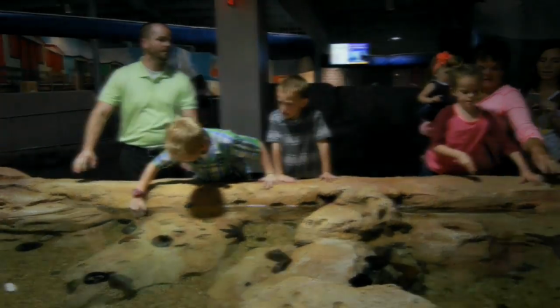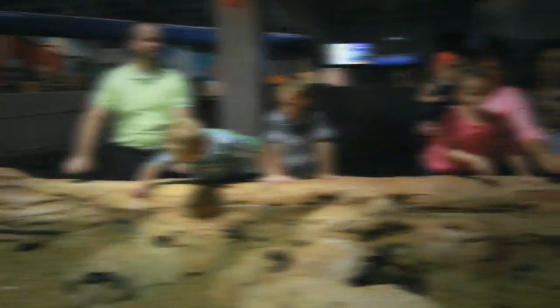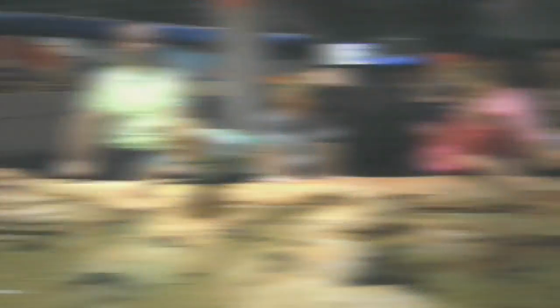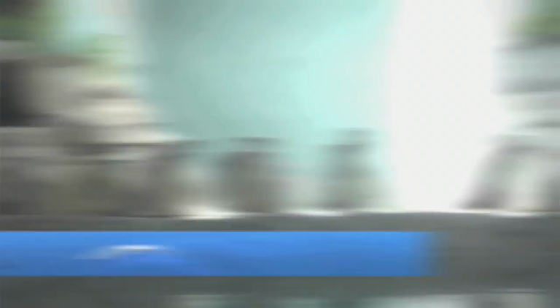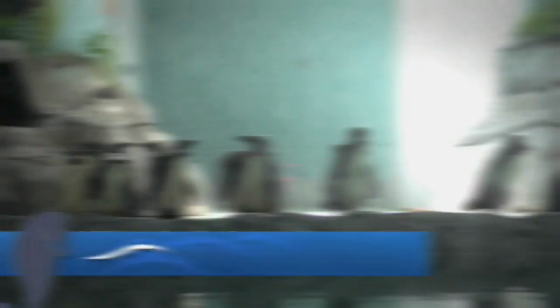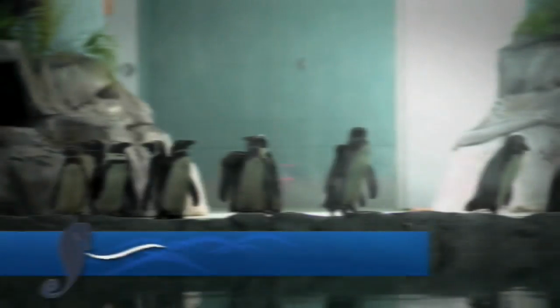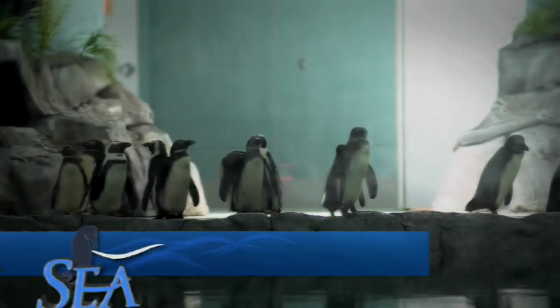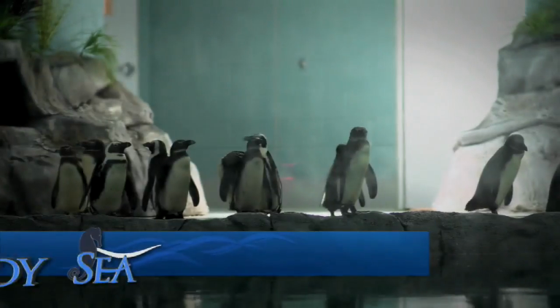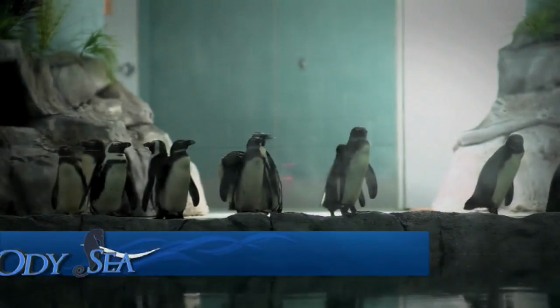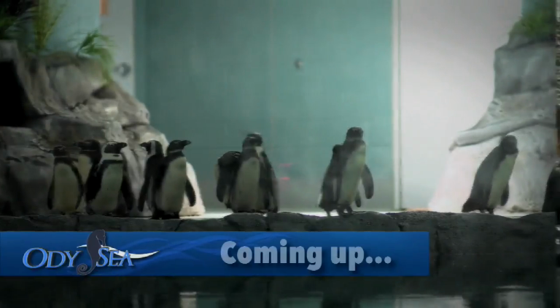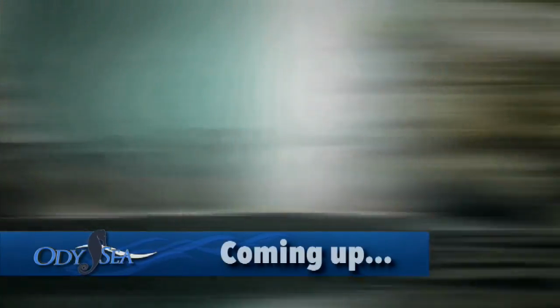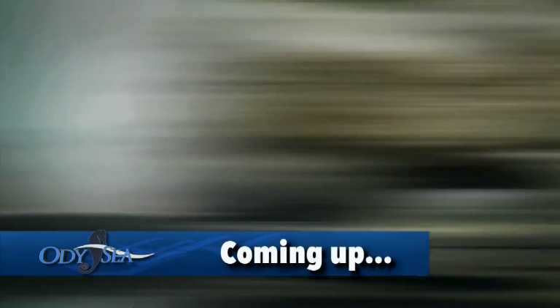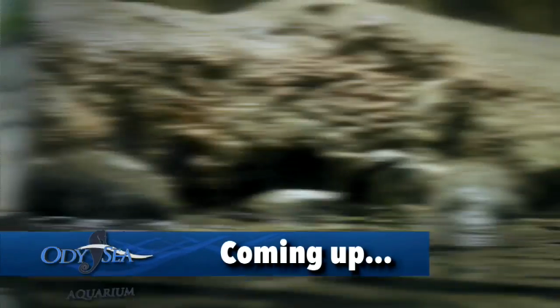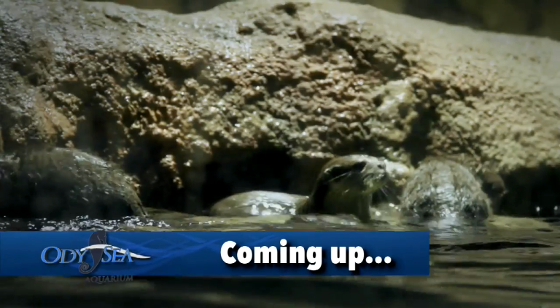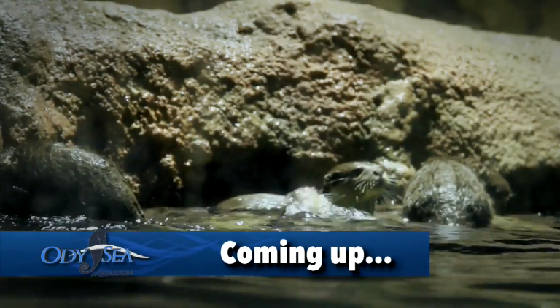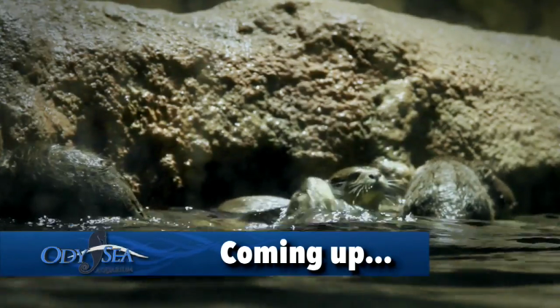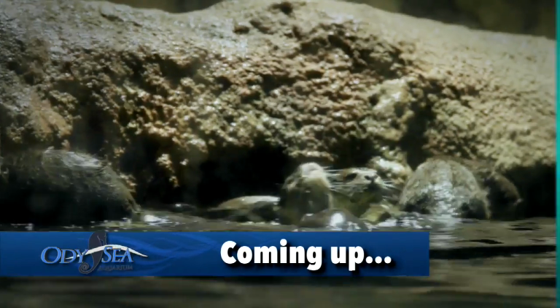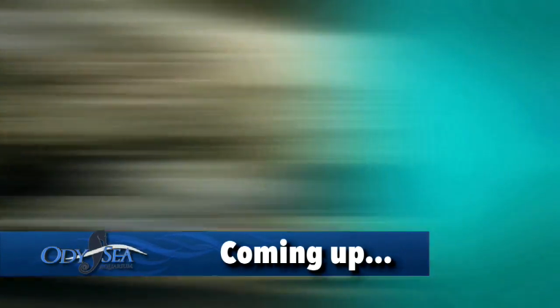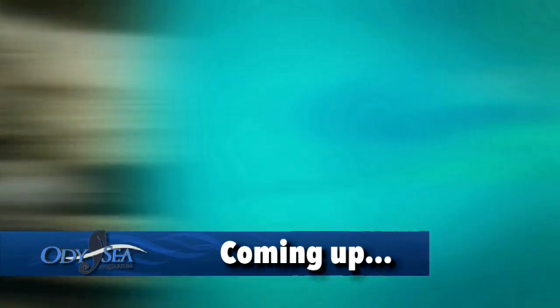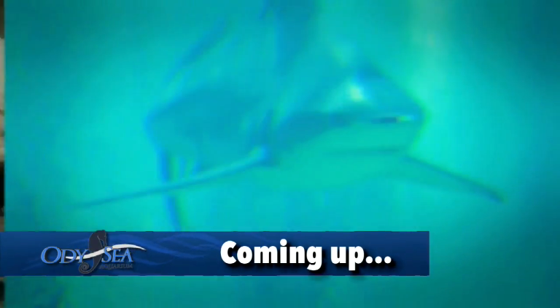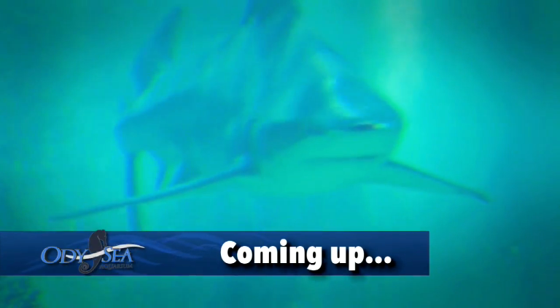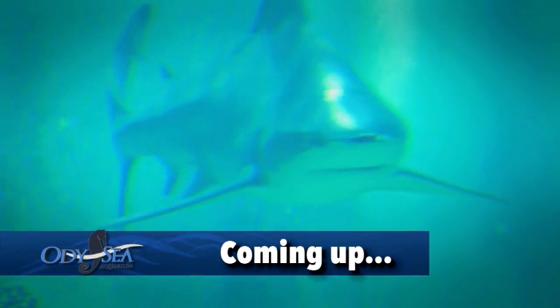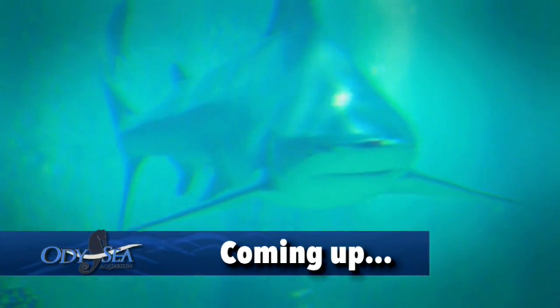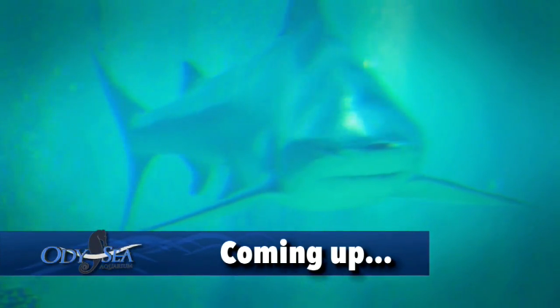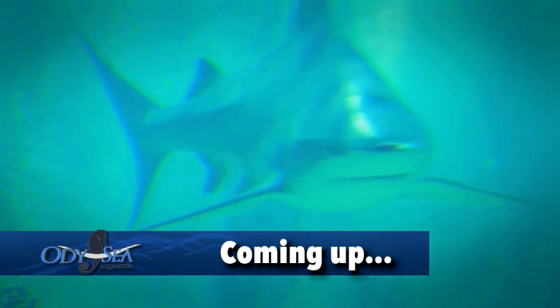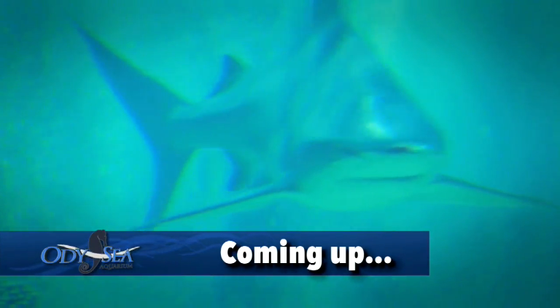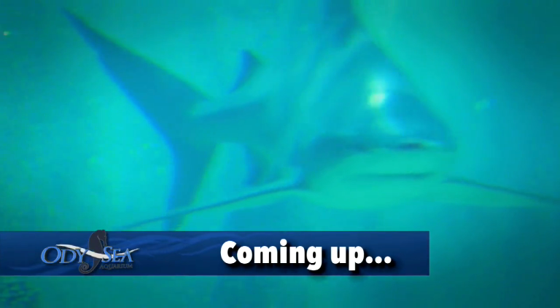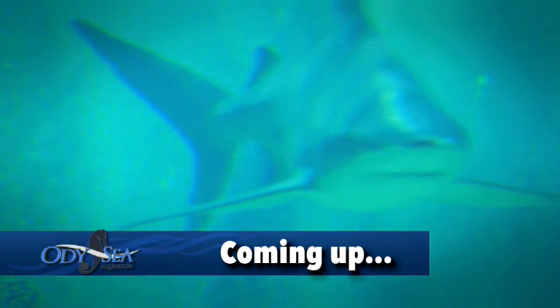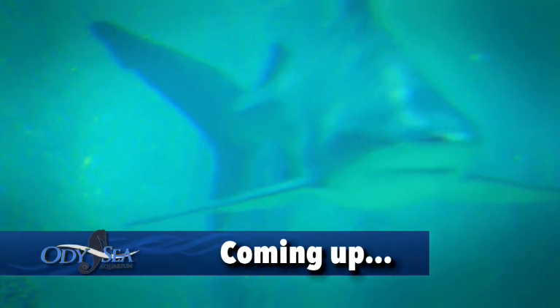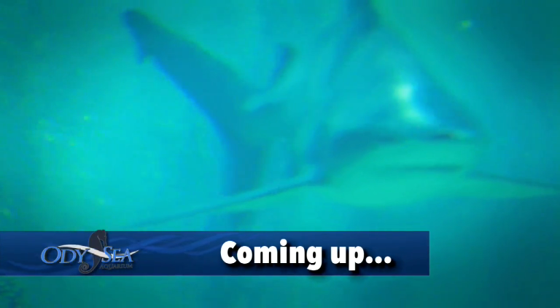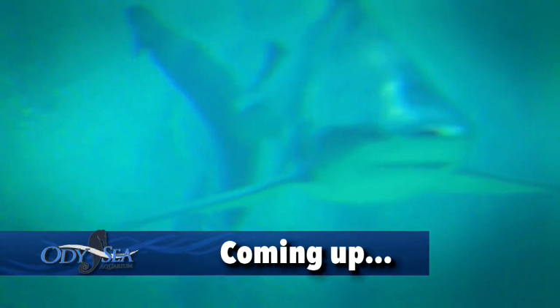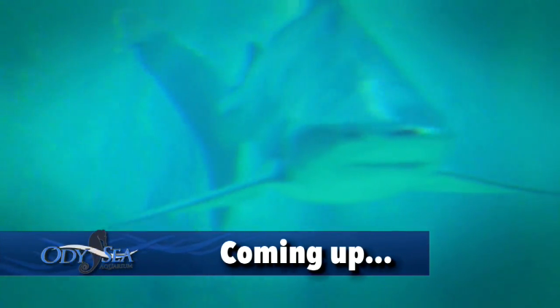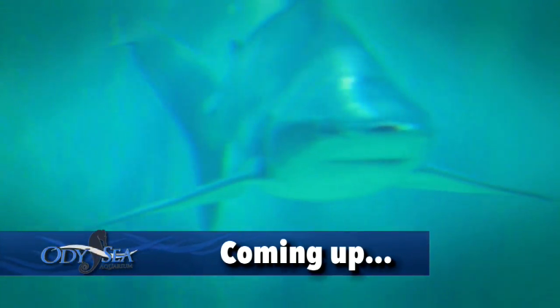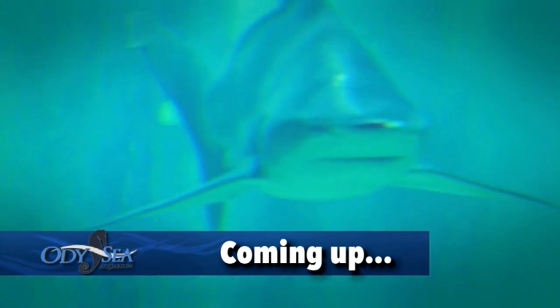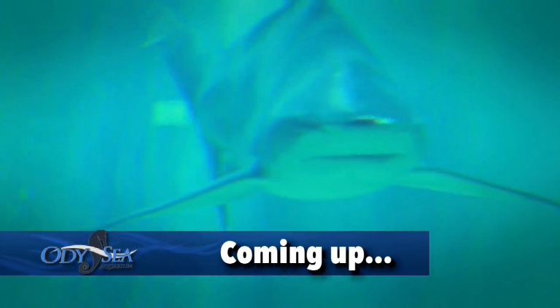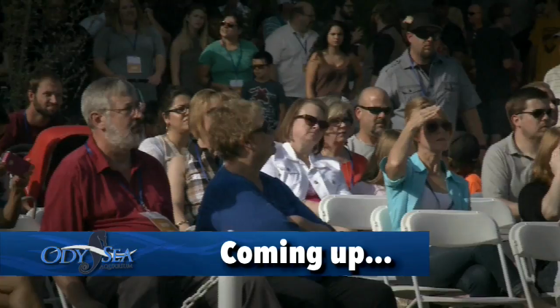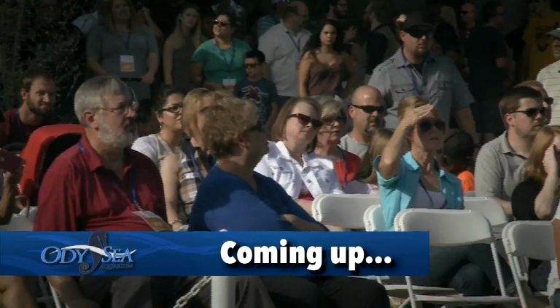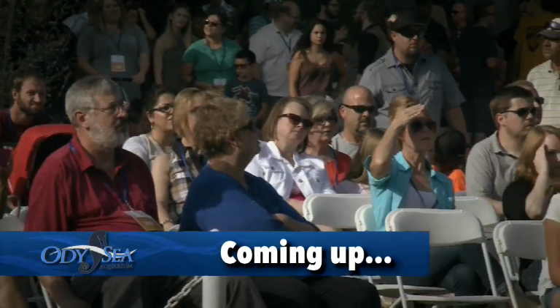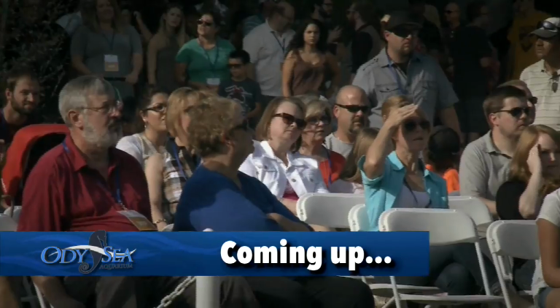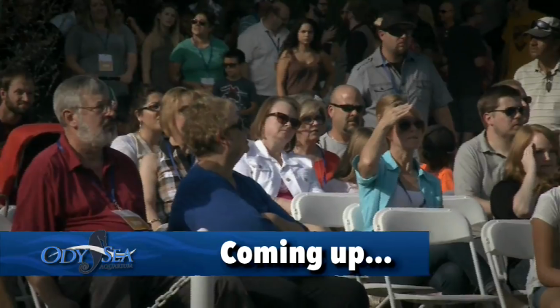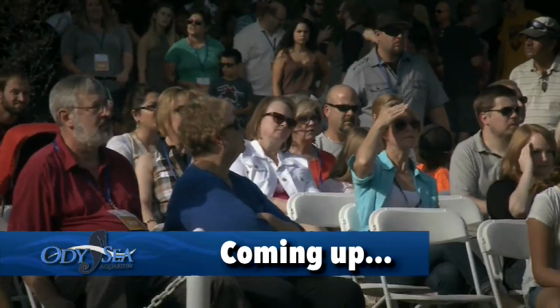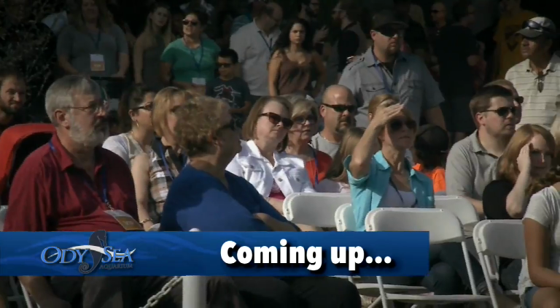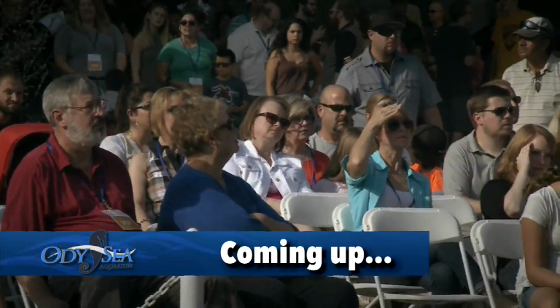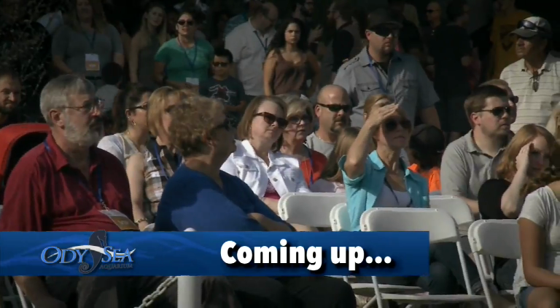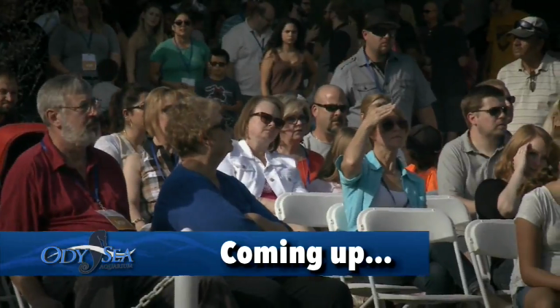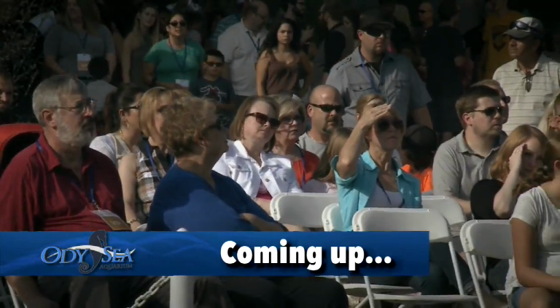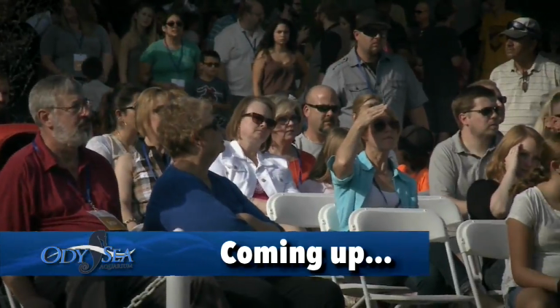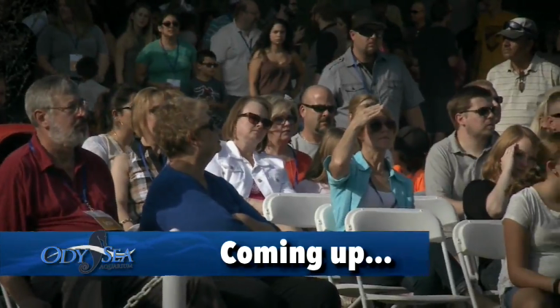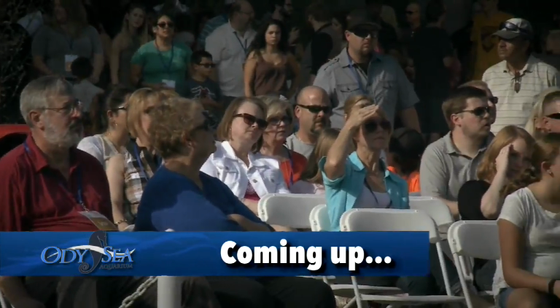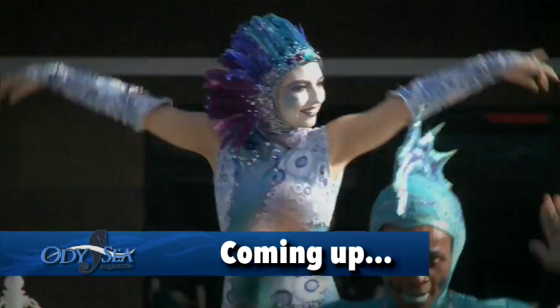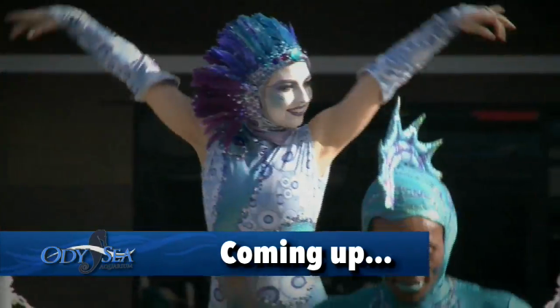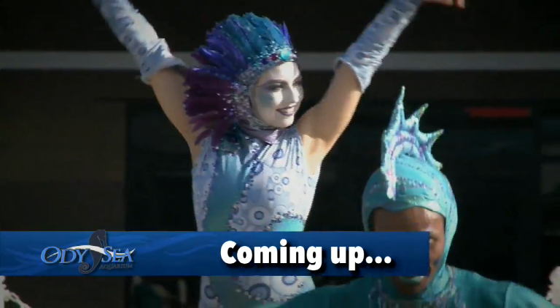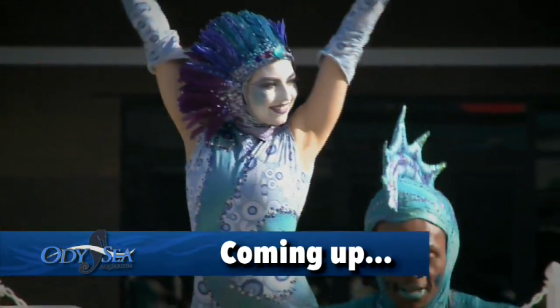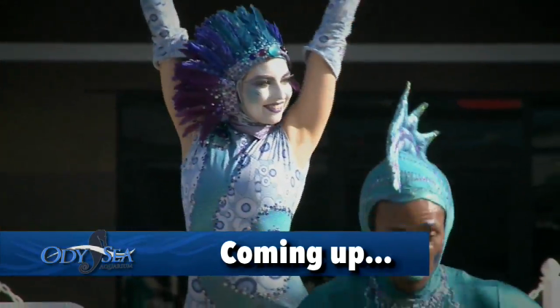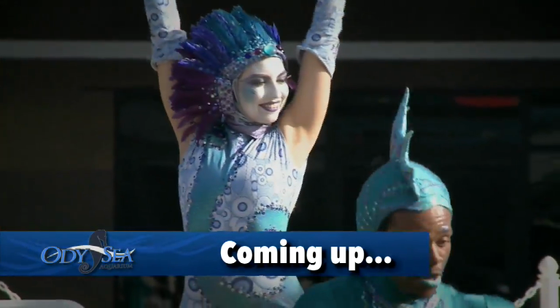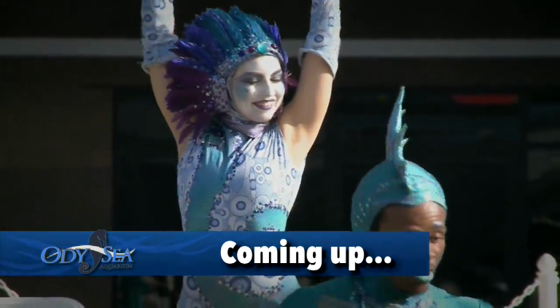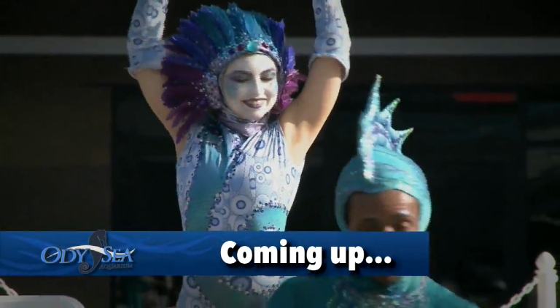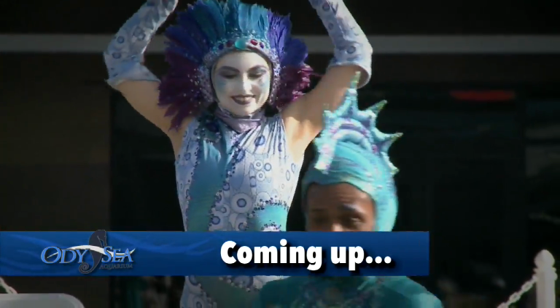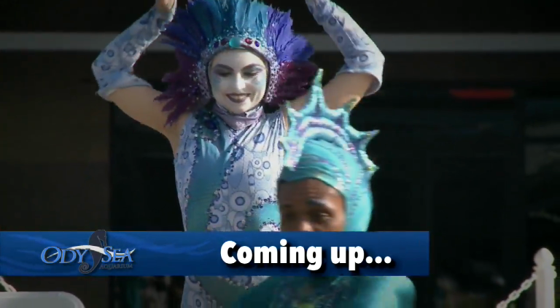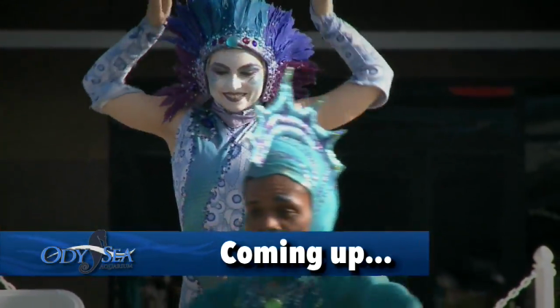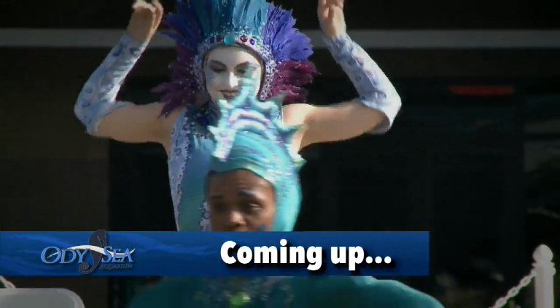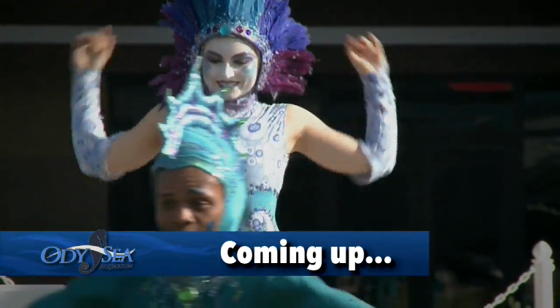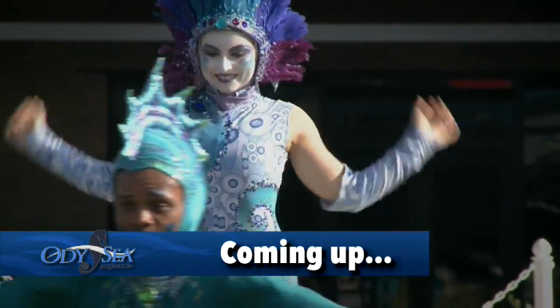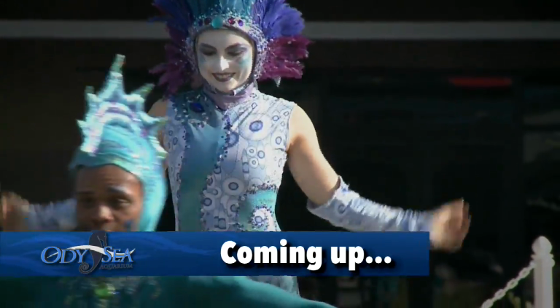The penguins, otters, and sharks are ready for their big day. Coming up, go with us for the grand opening of the Odyssey Aquarium.